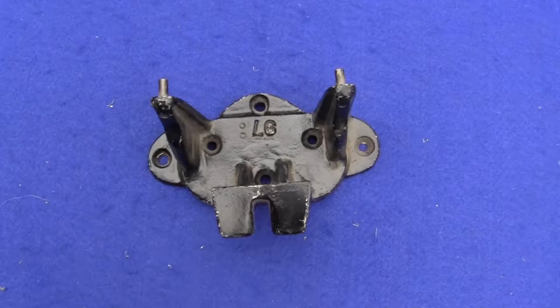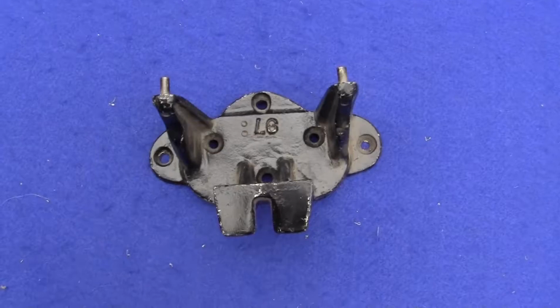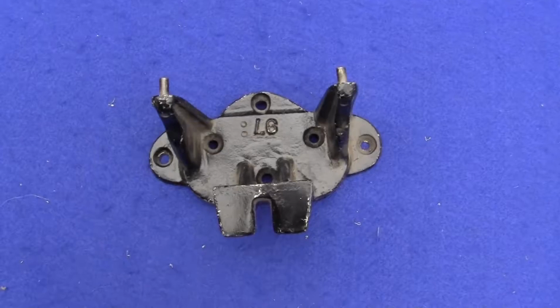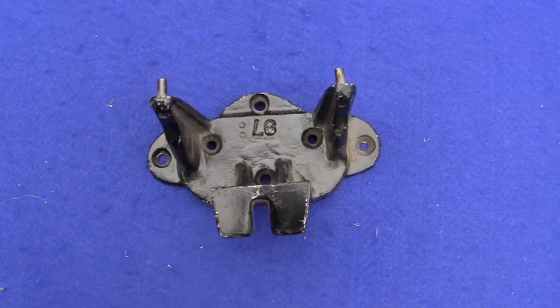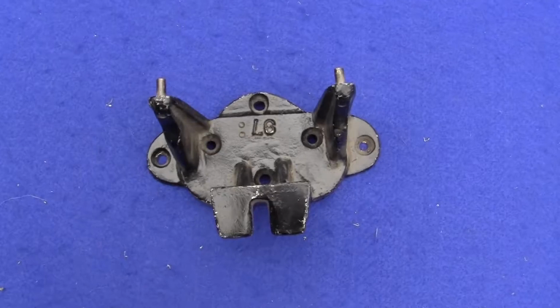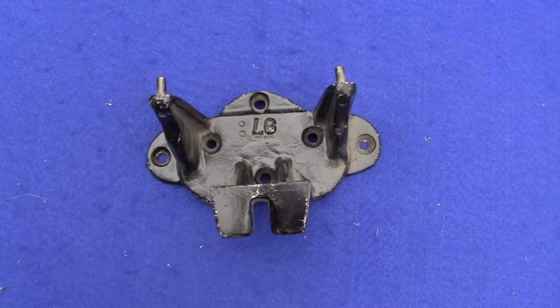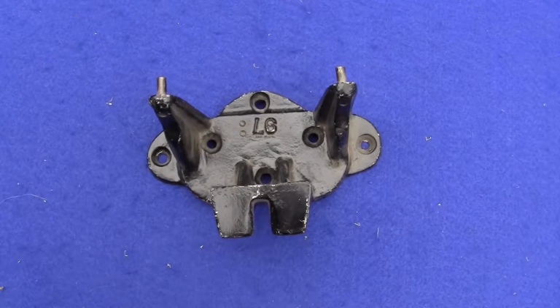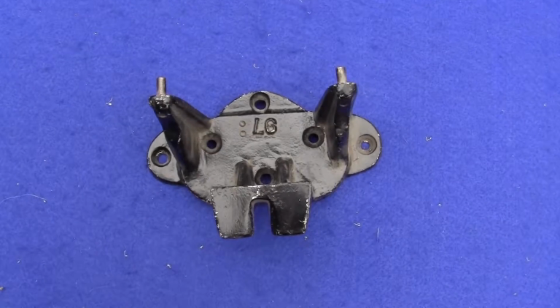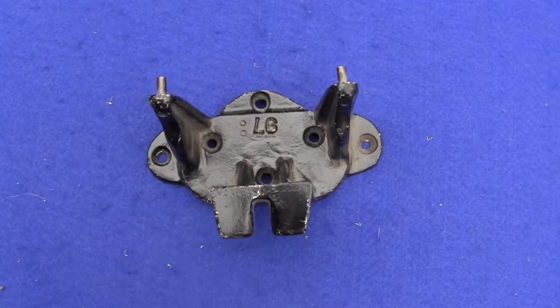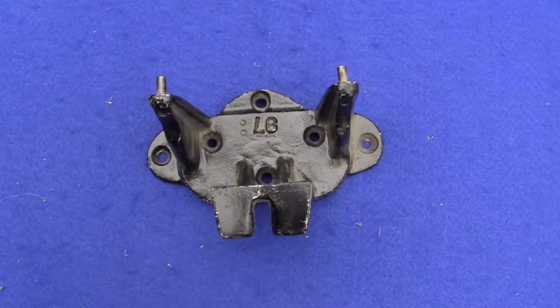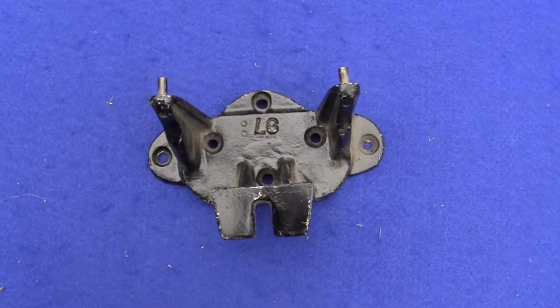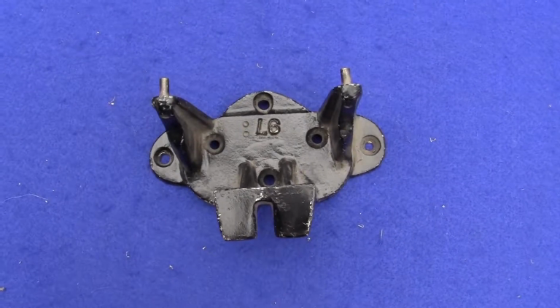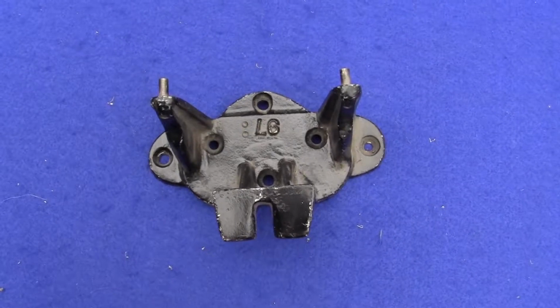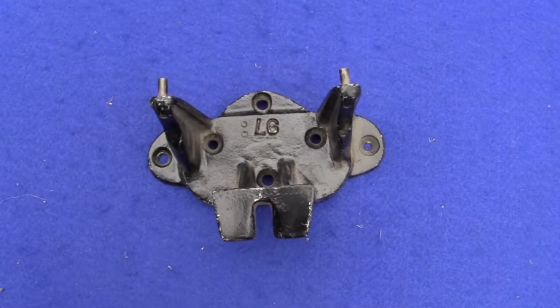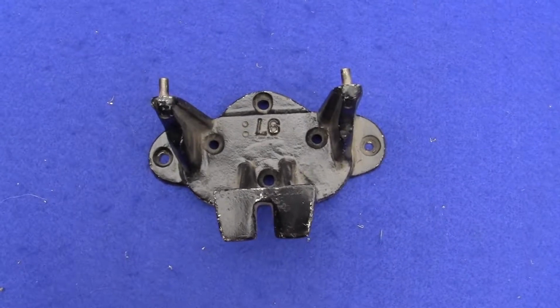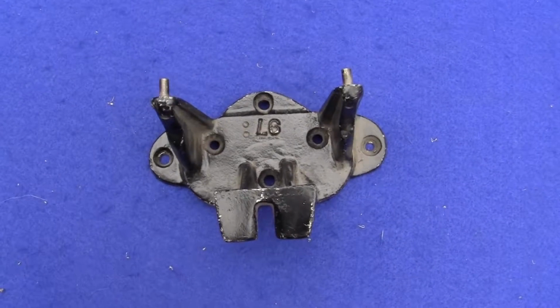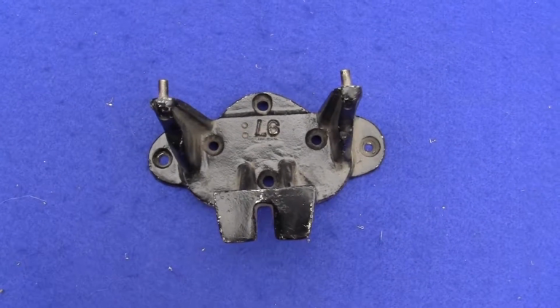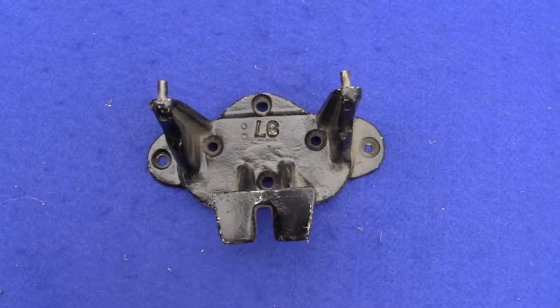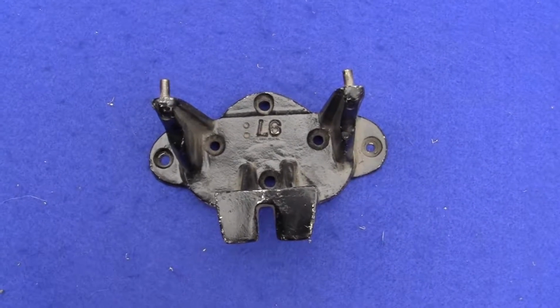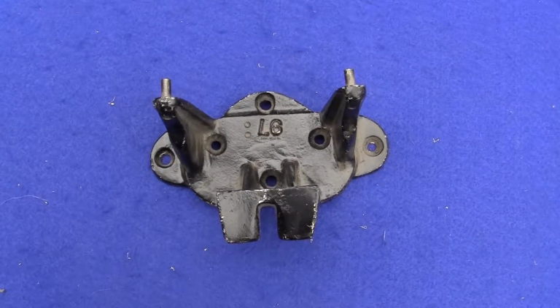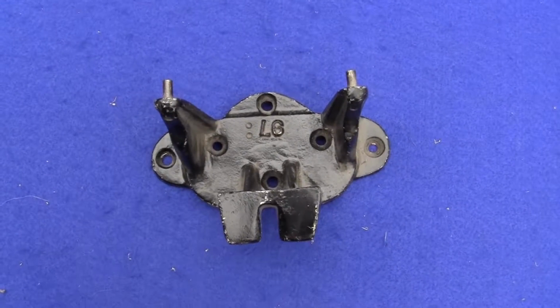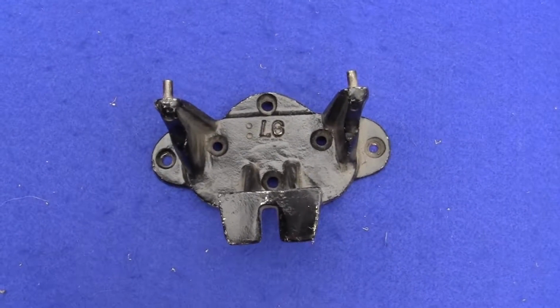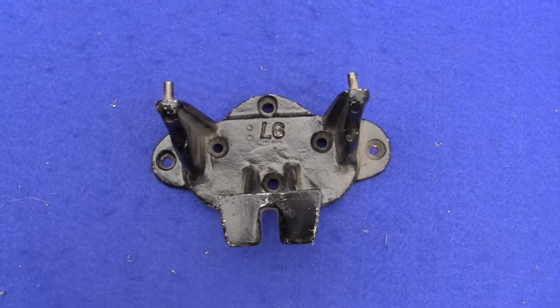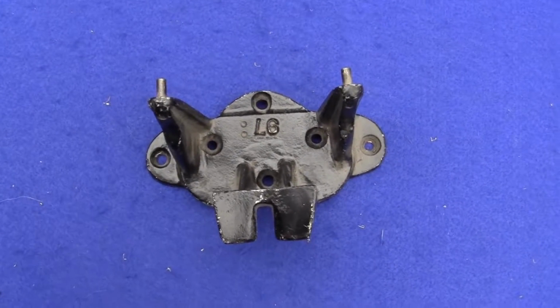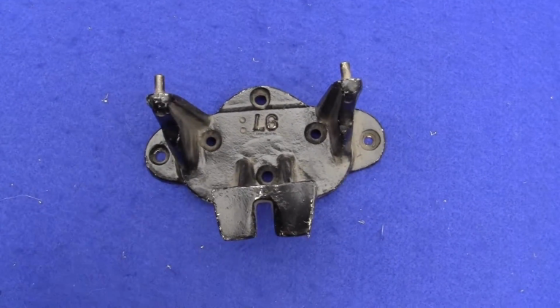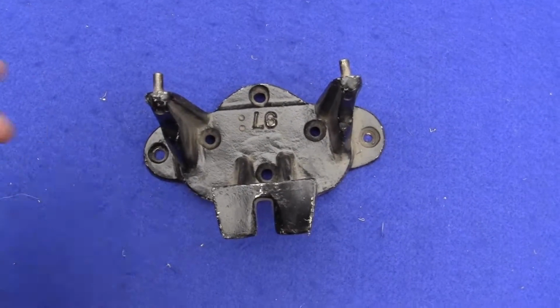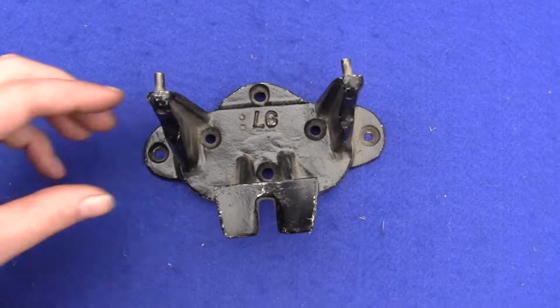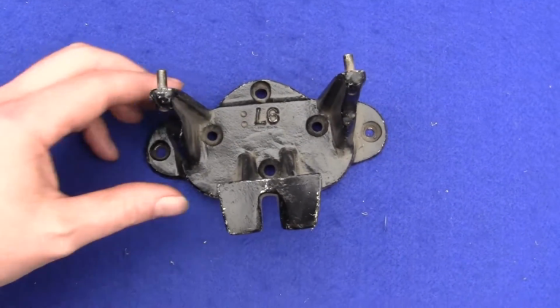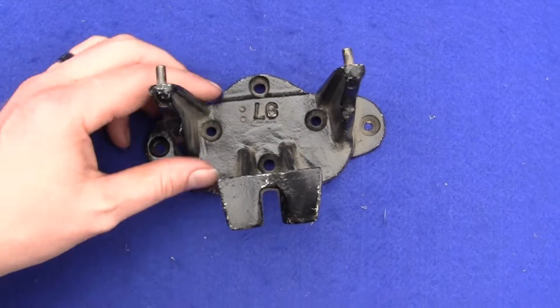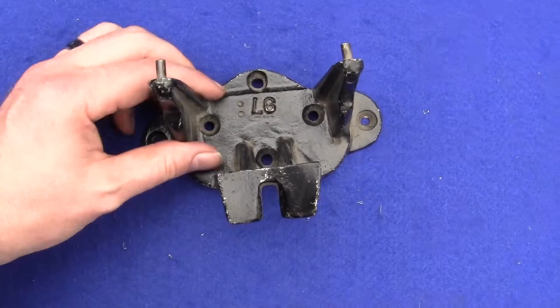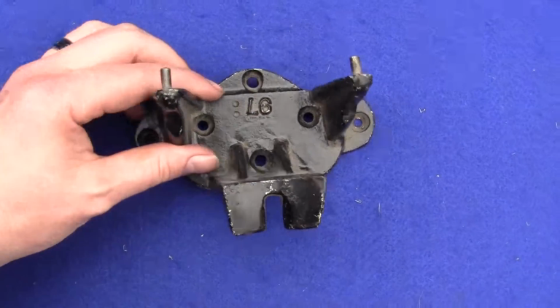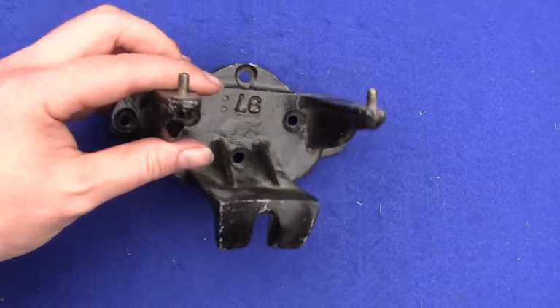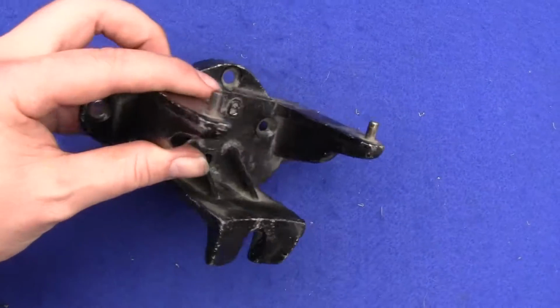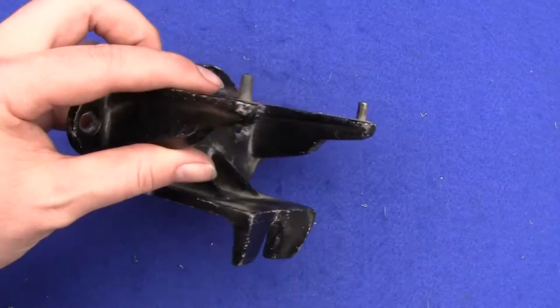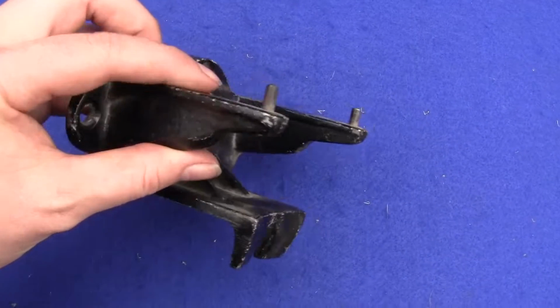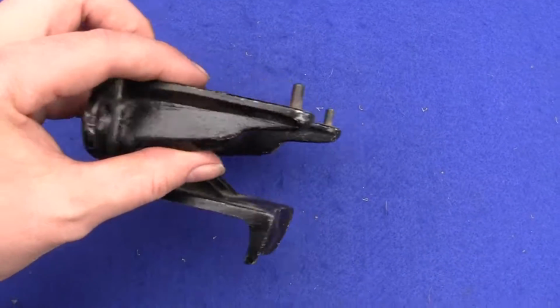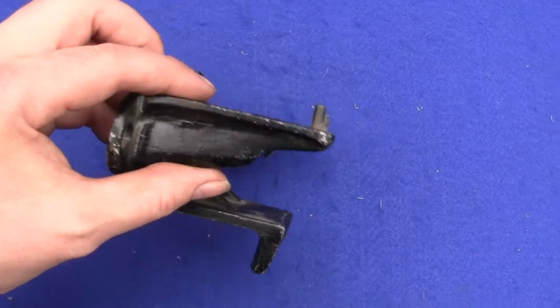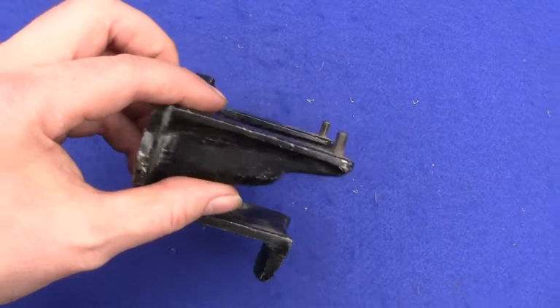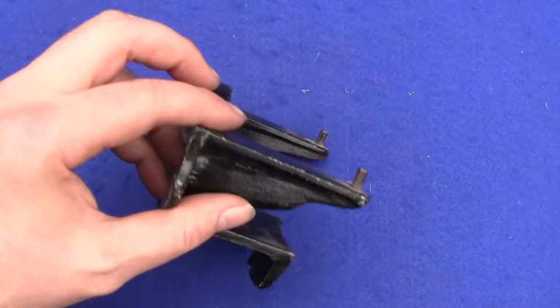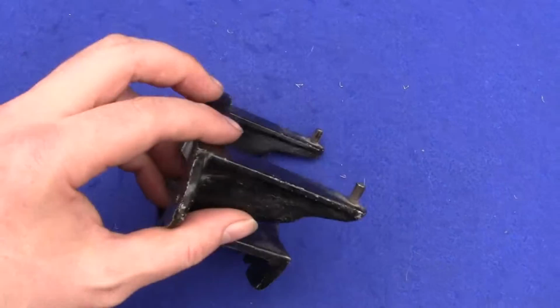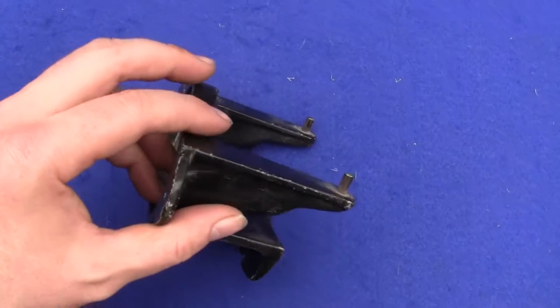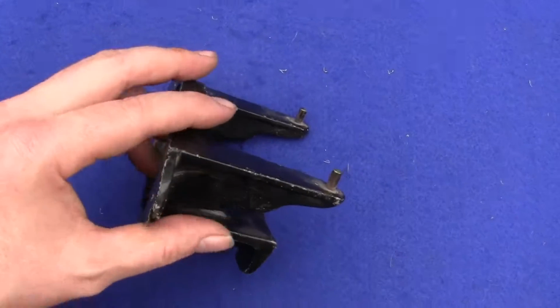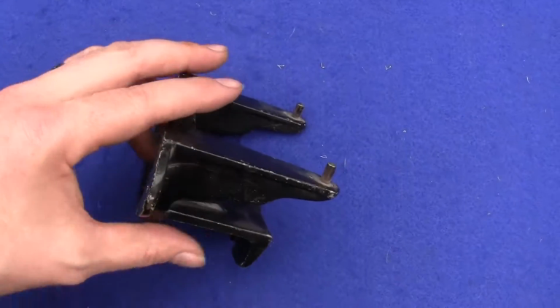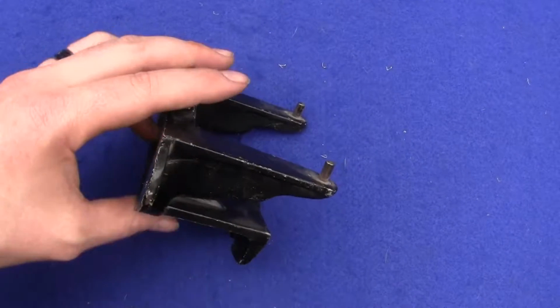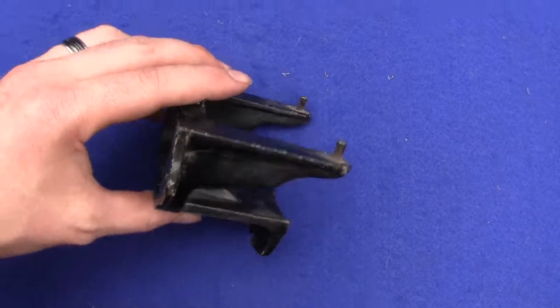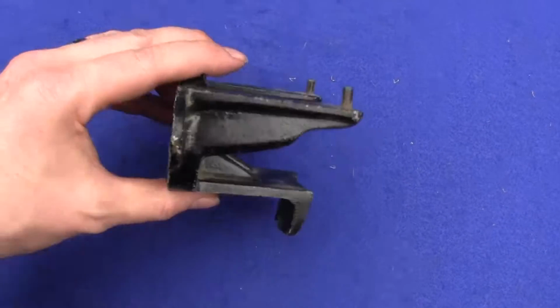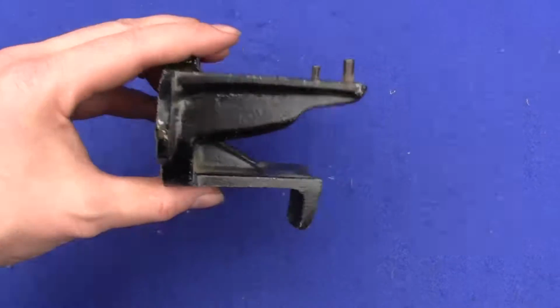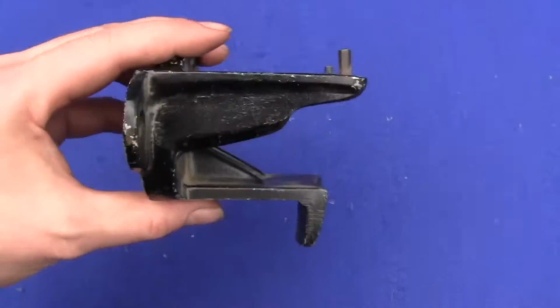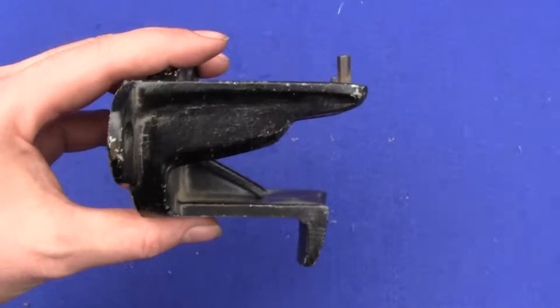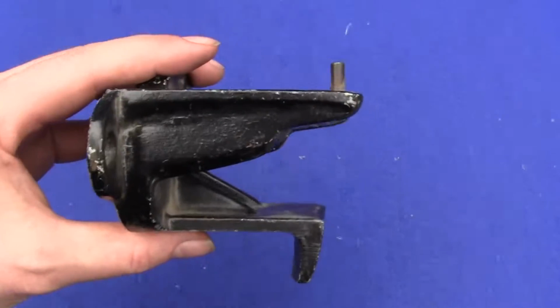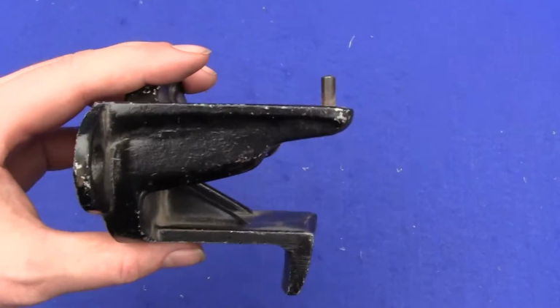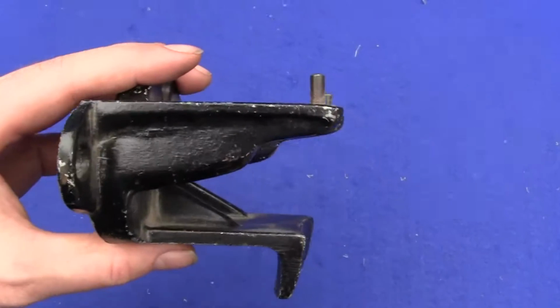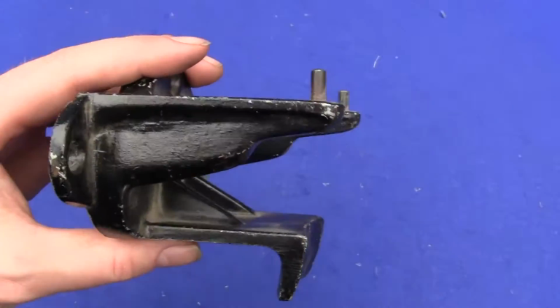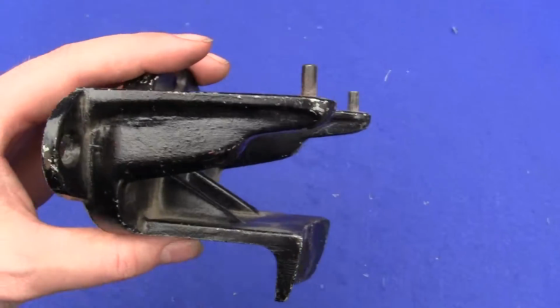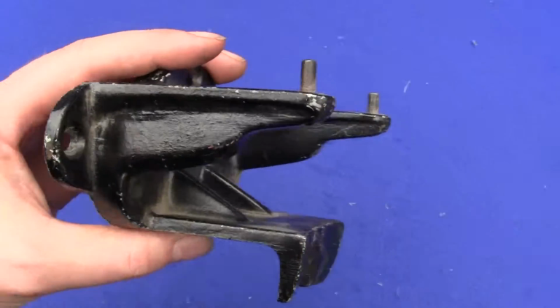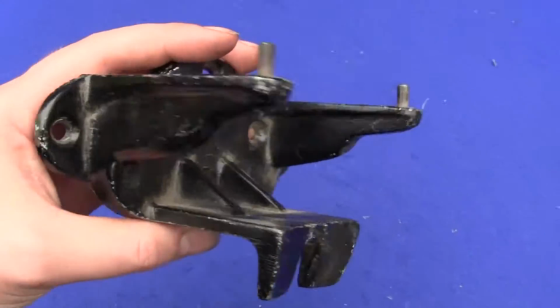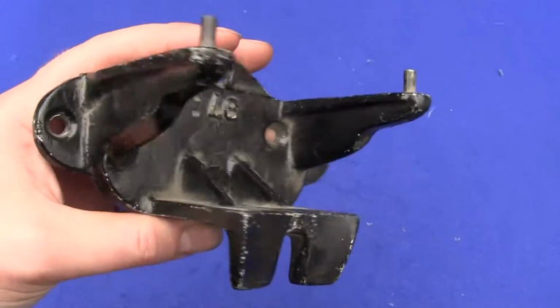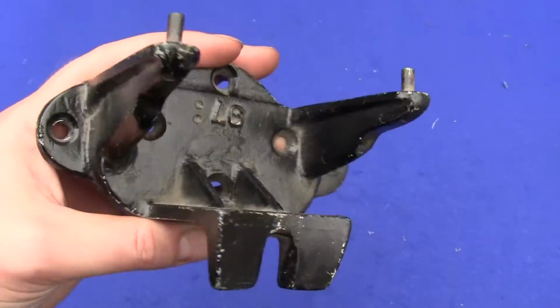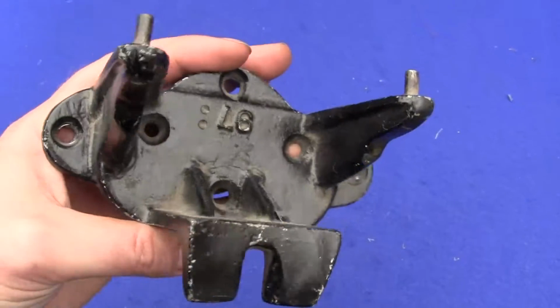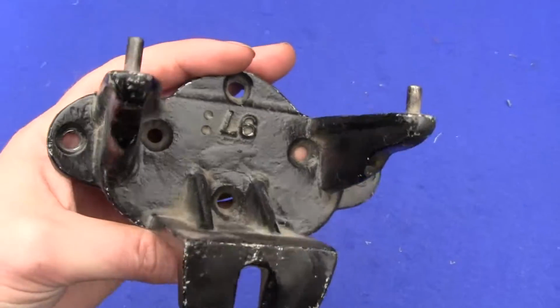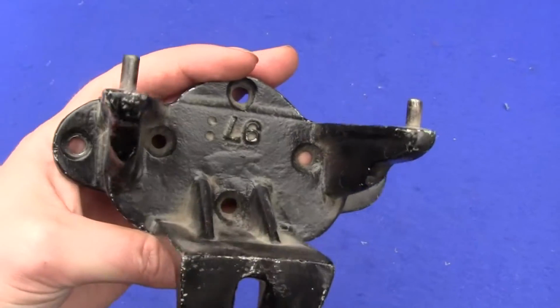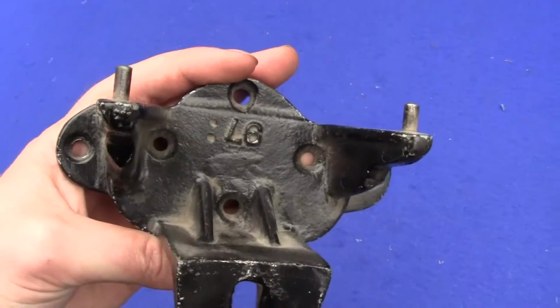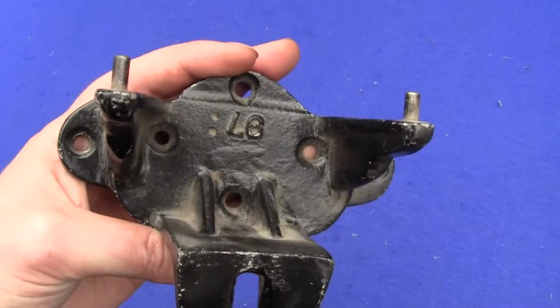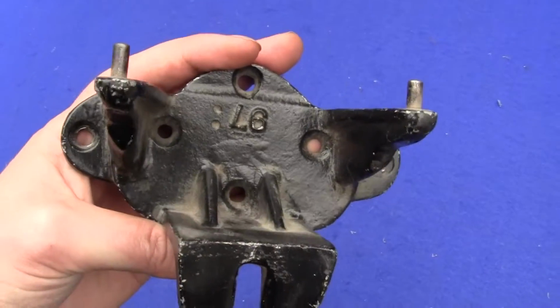Up for auction is an original Columbus Model M wall bracket. This is the wall mount bracket for the Model M gumball machines.